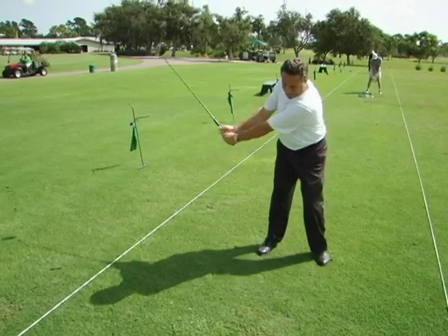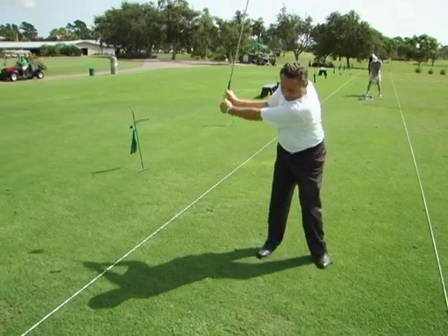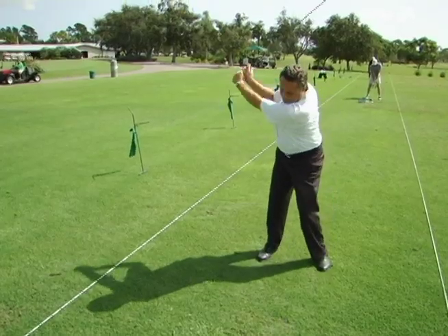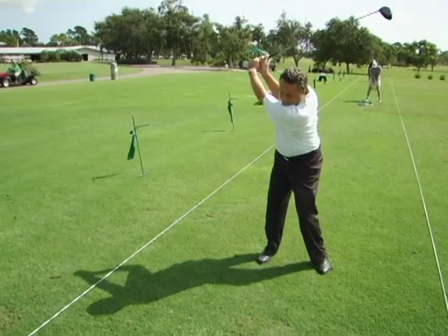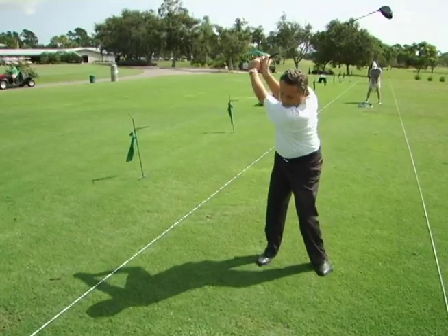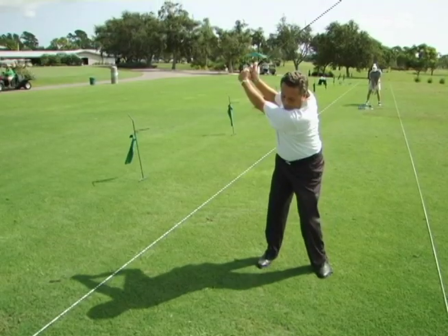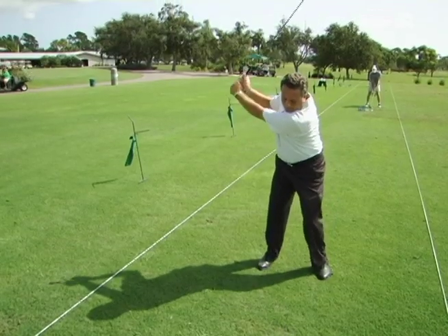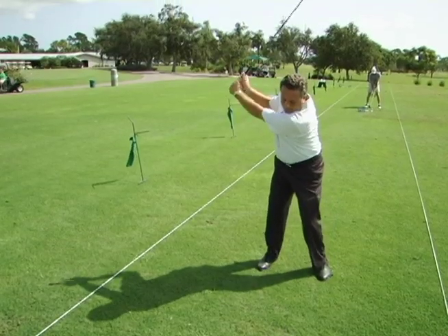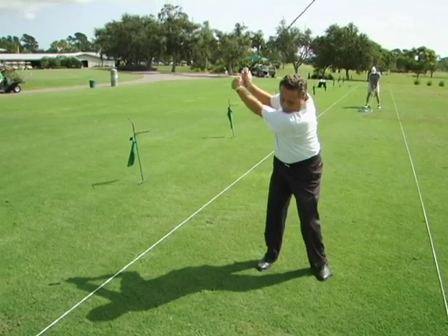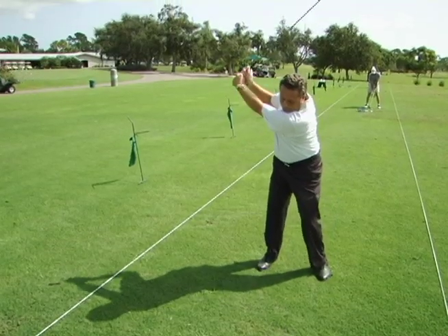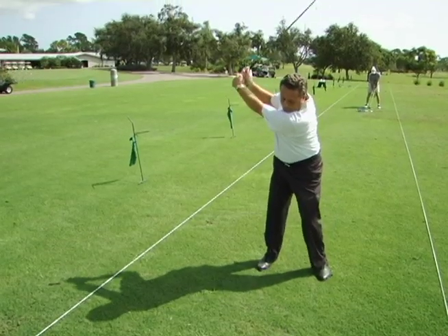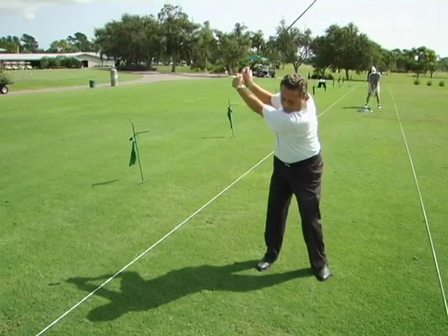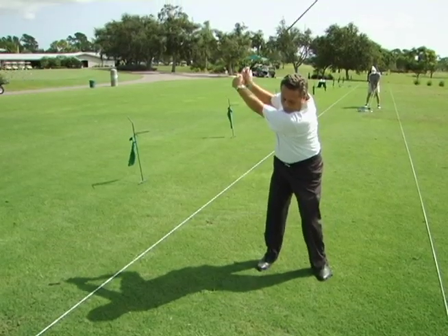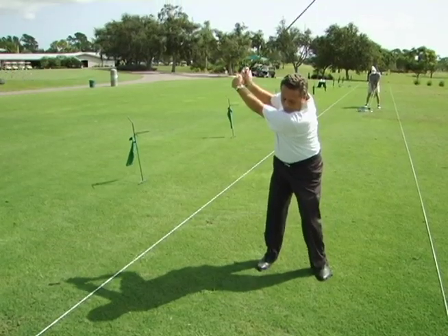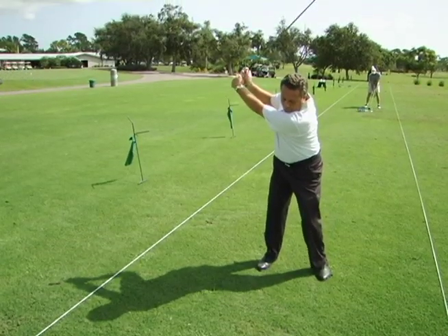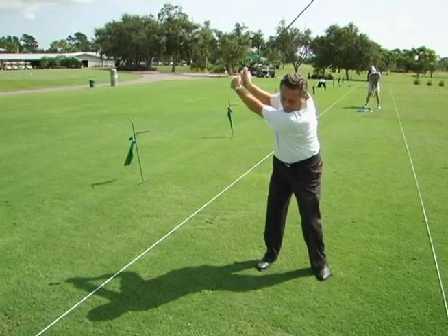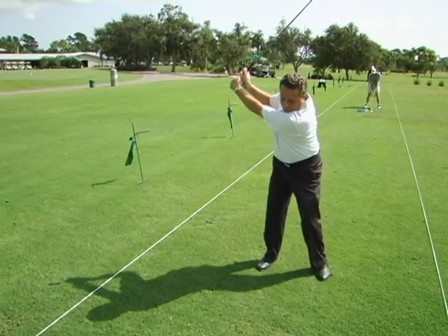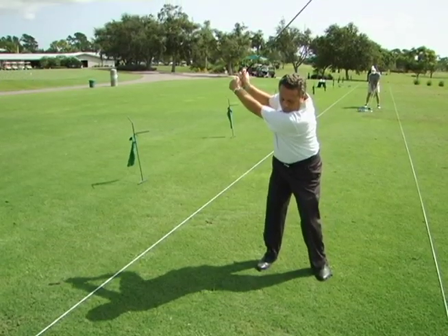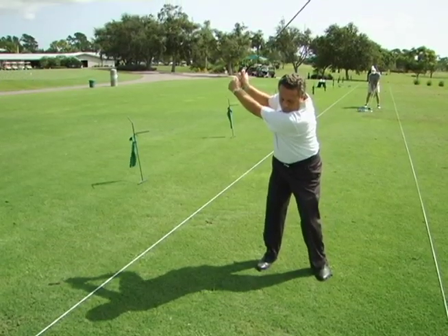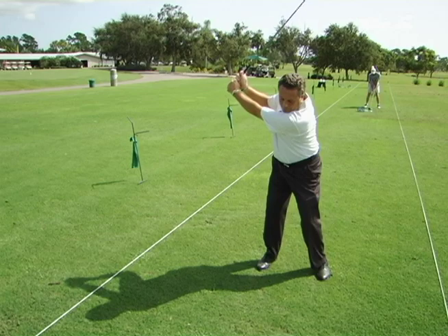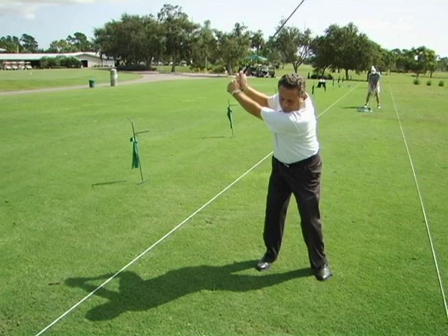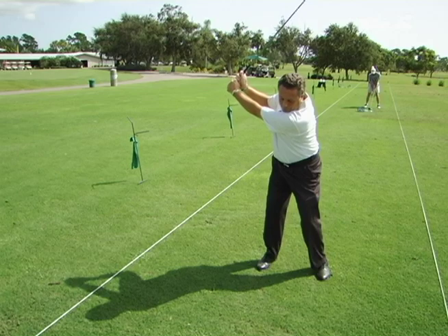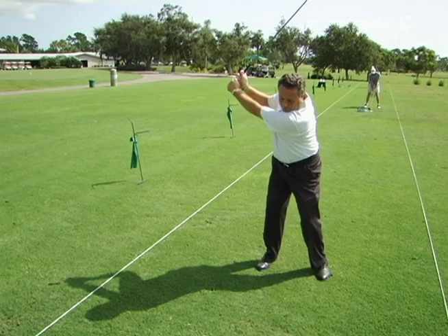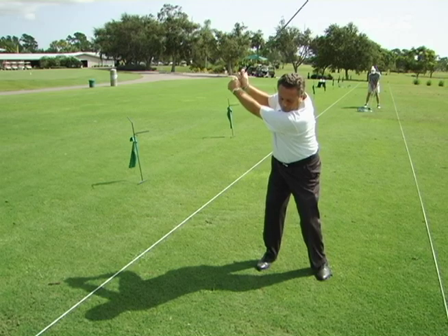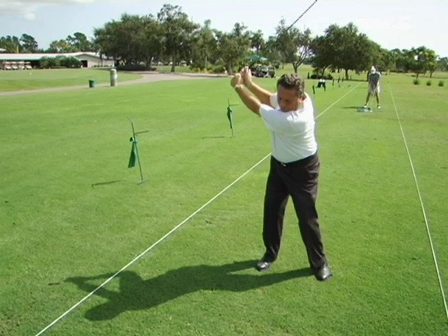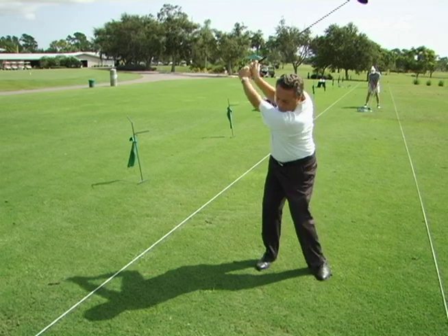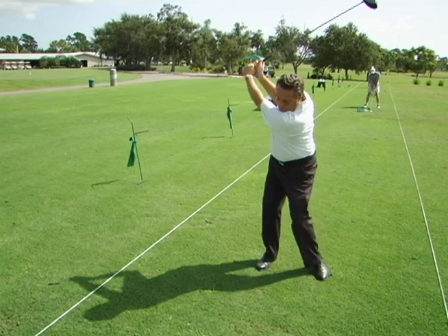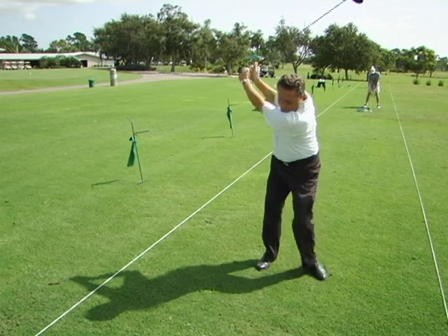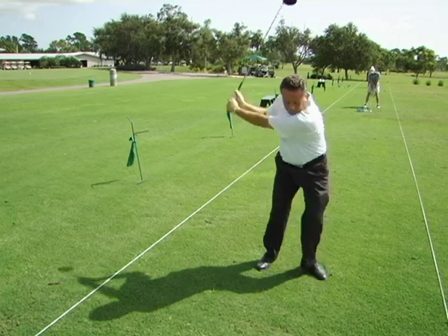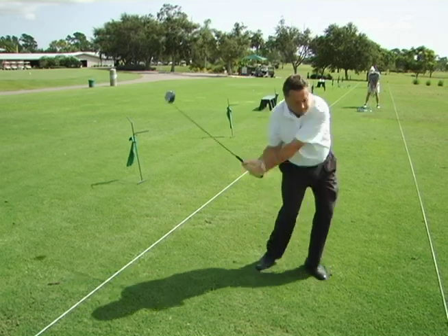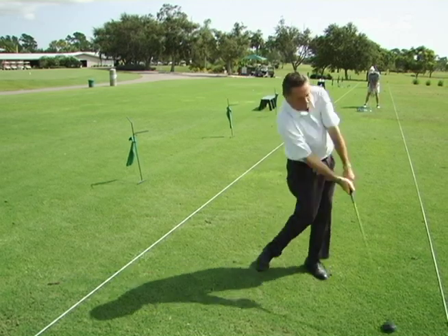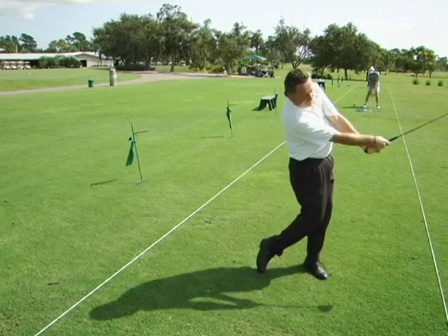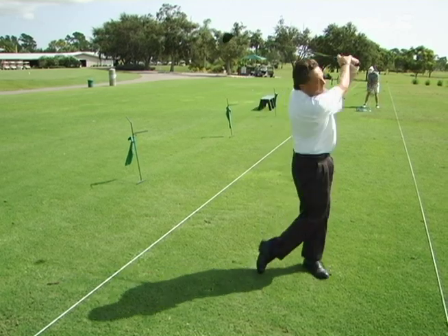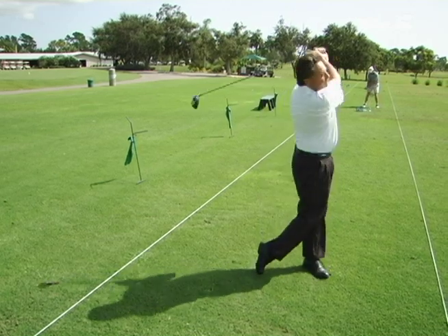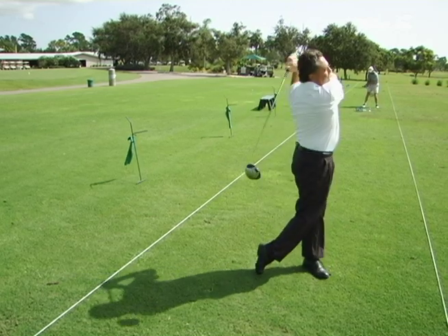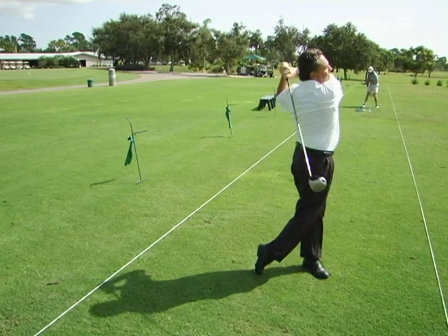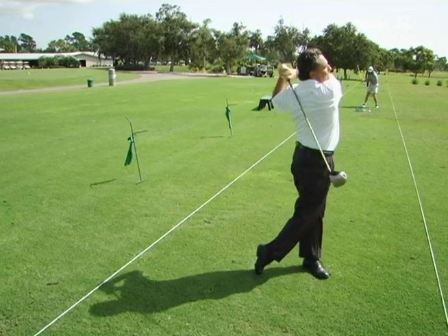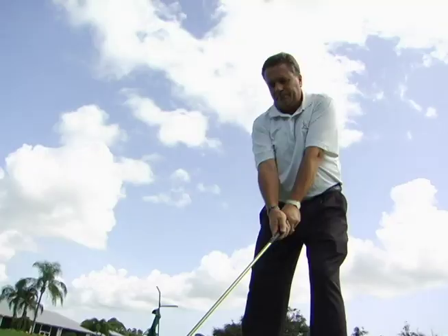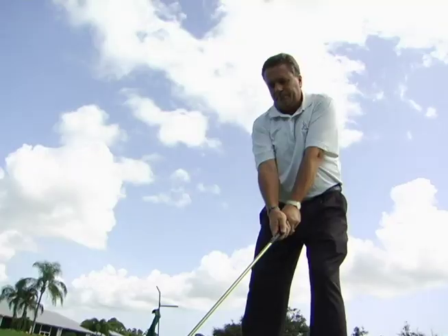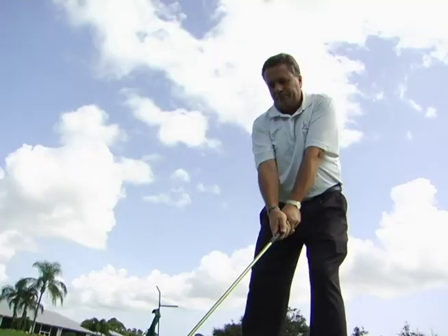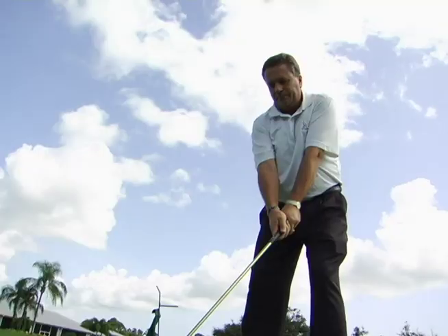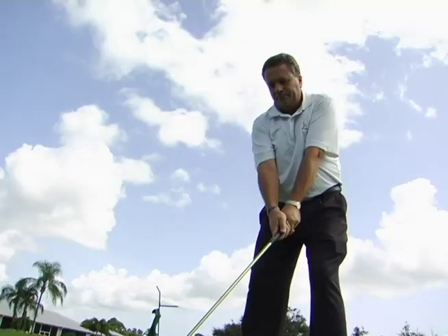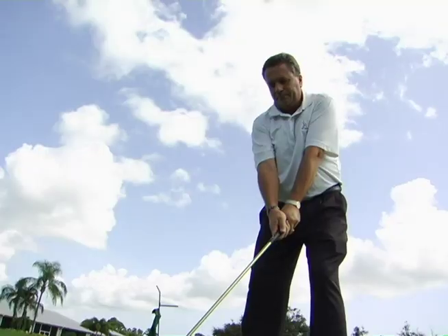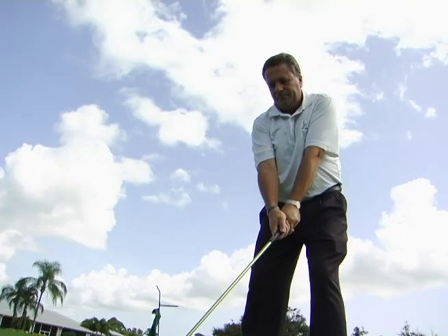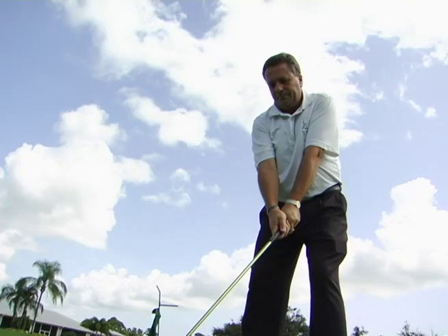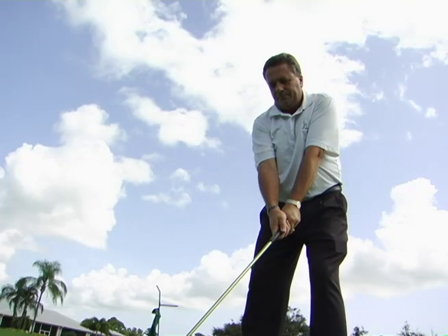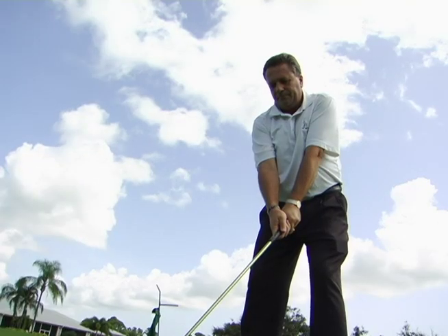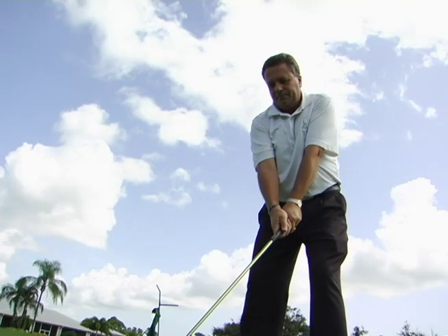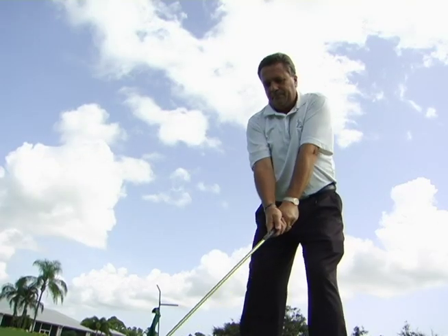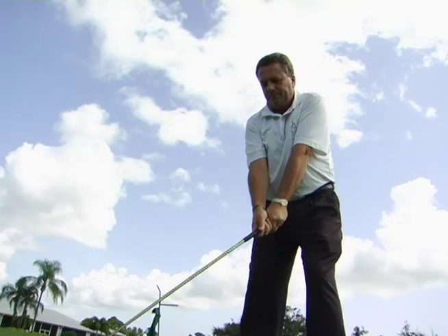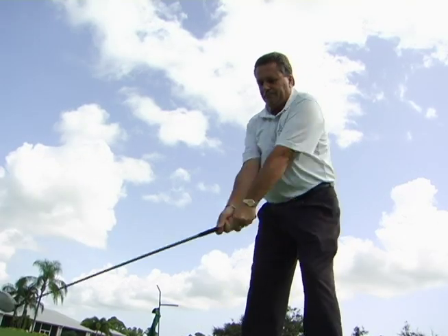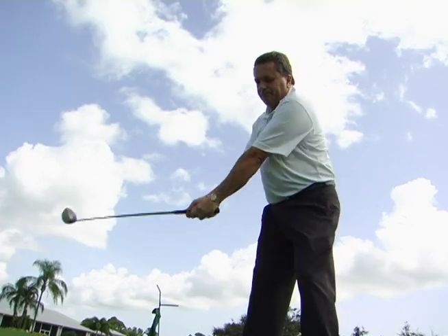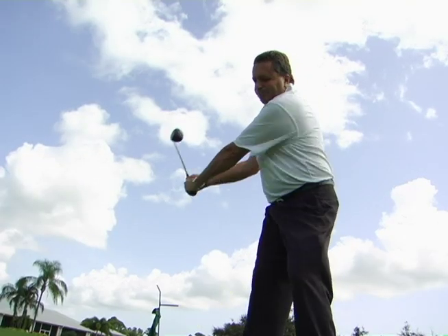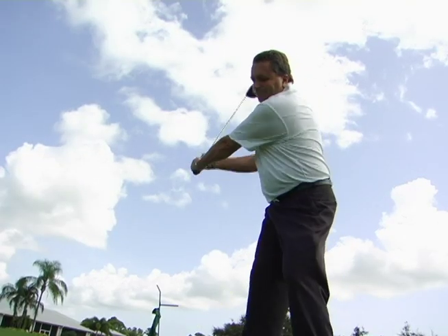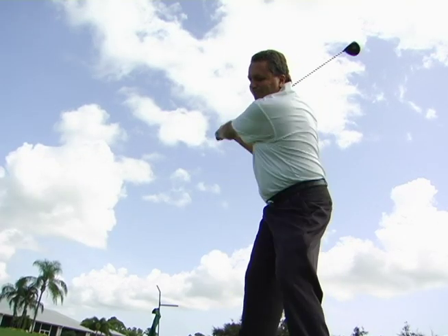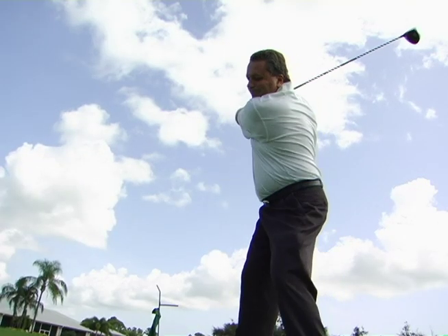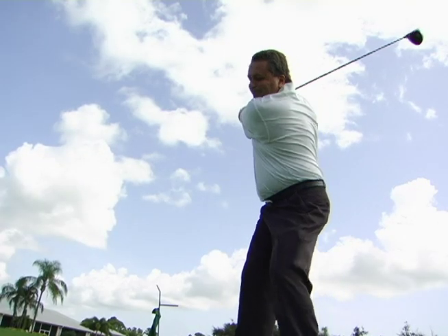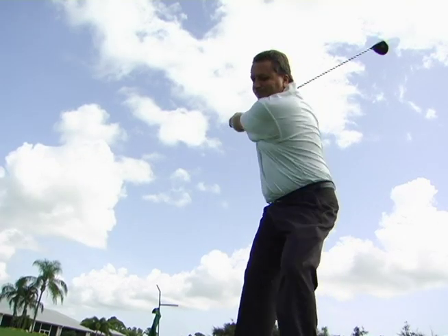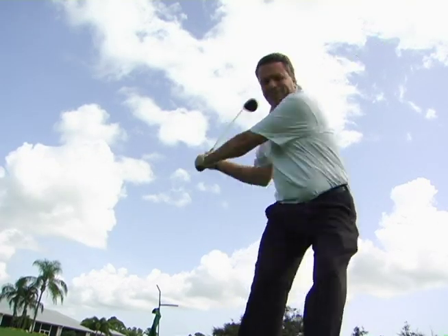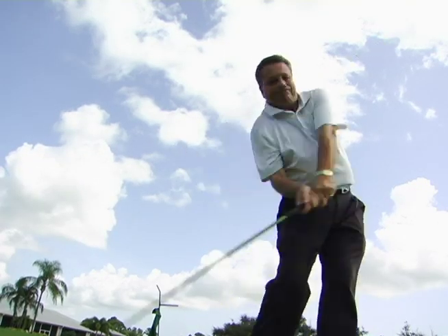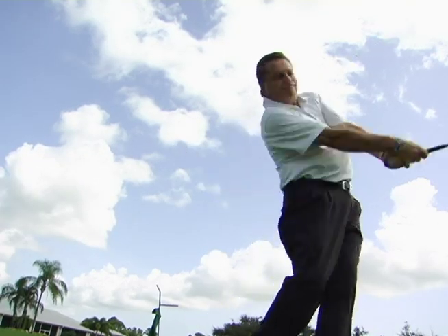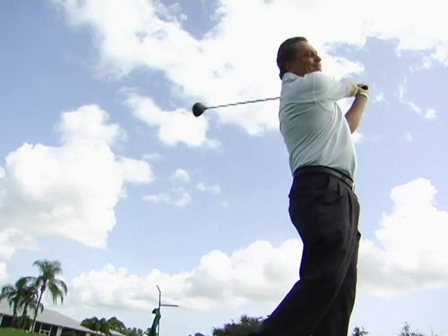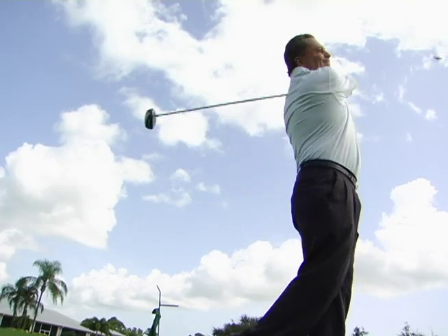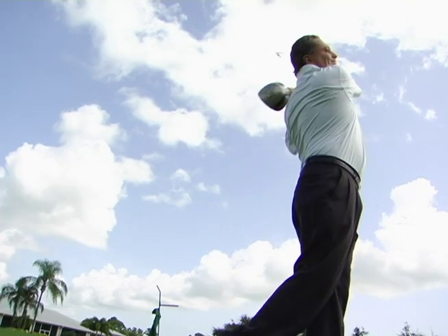Basically, it's going to feel very short to you, but trust me, it's going to be the right distance for your swing.